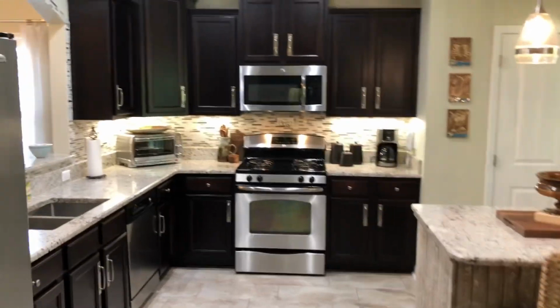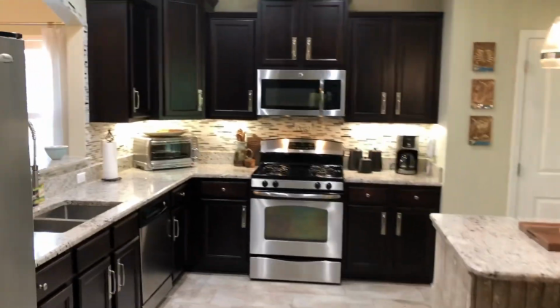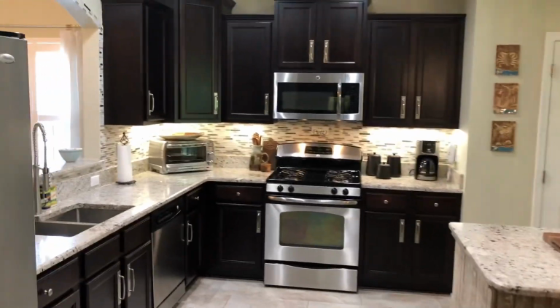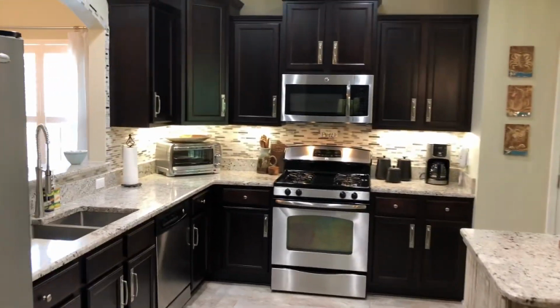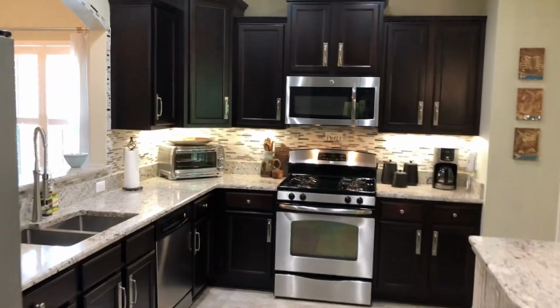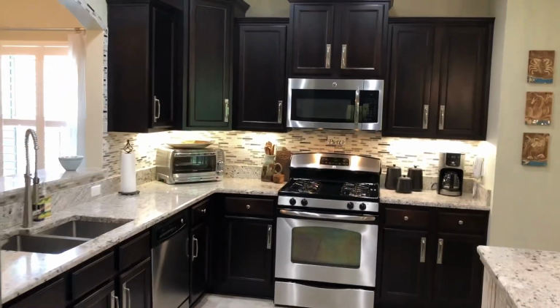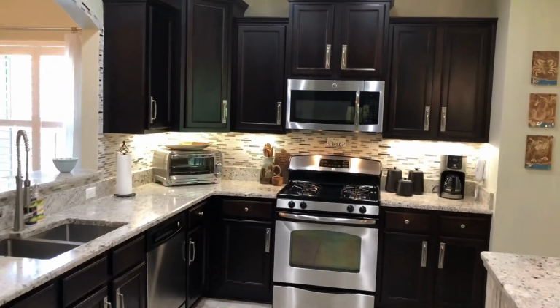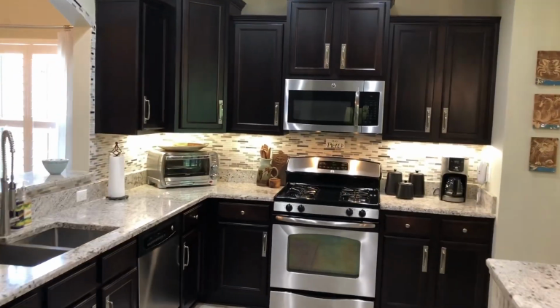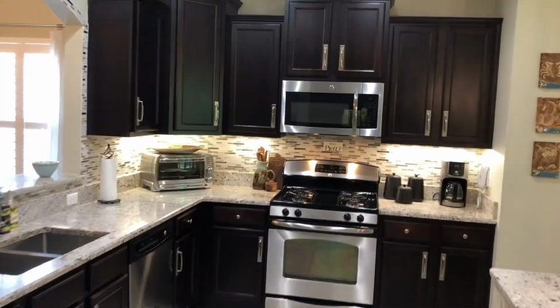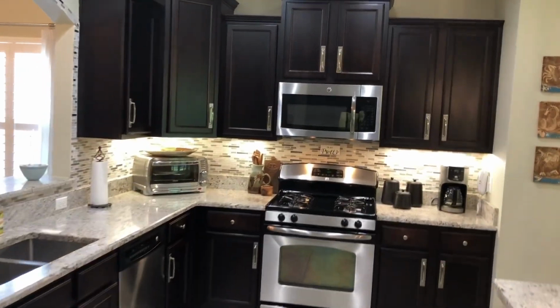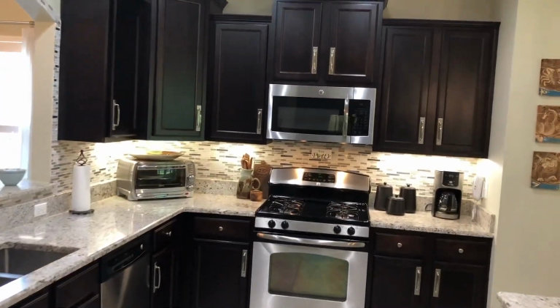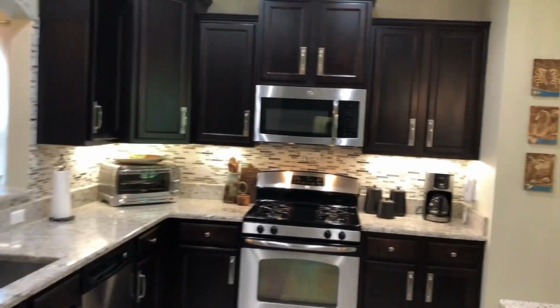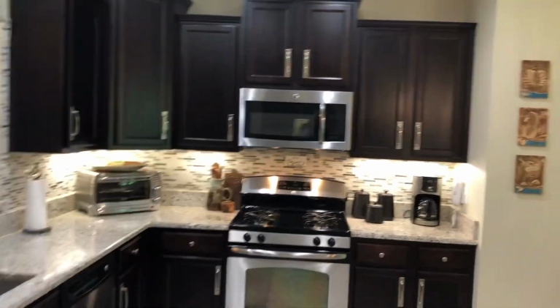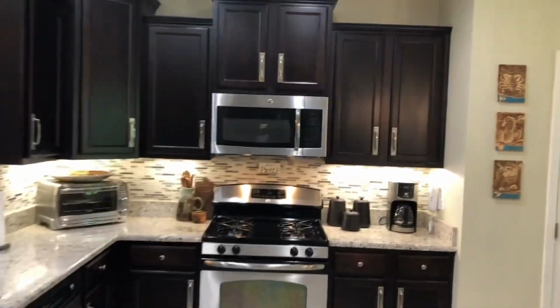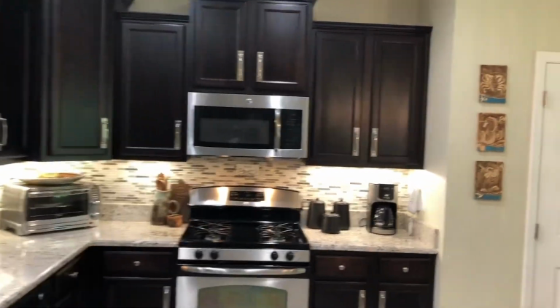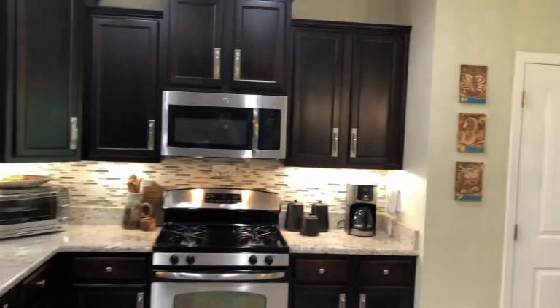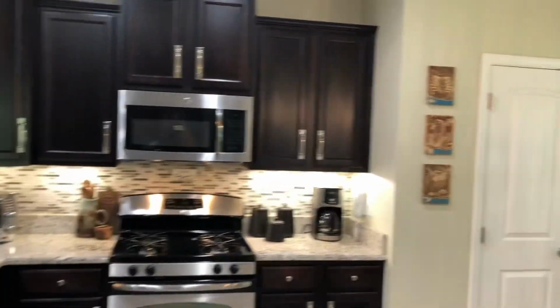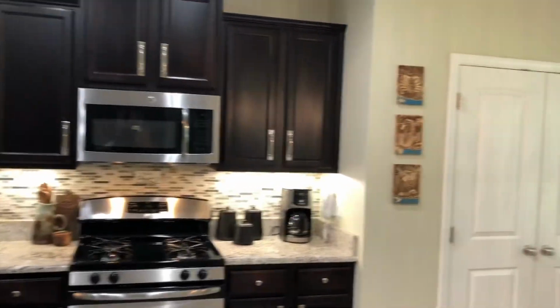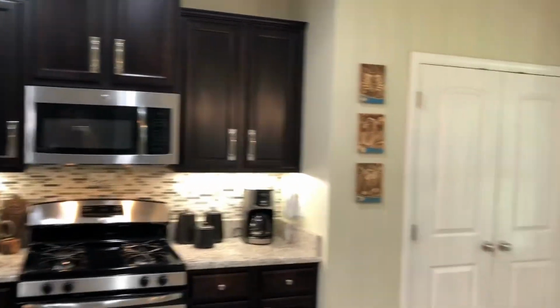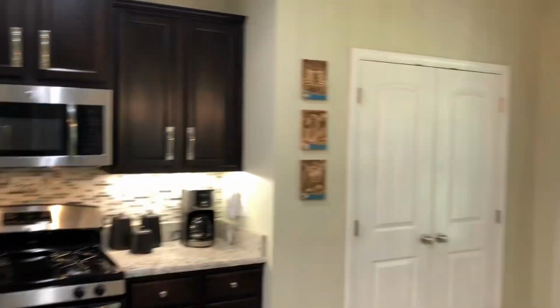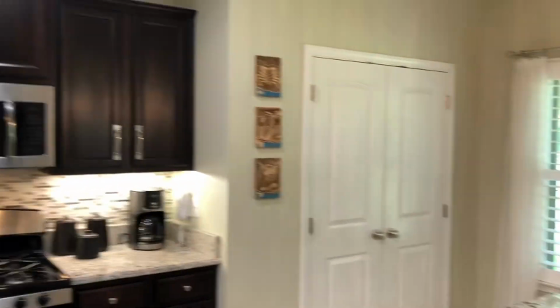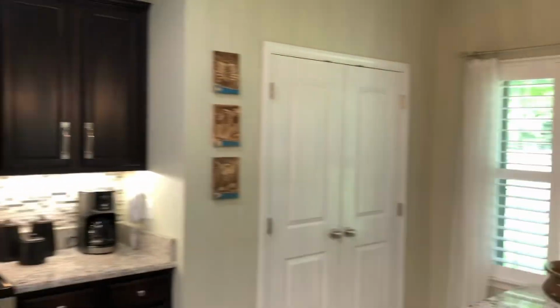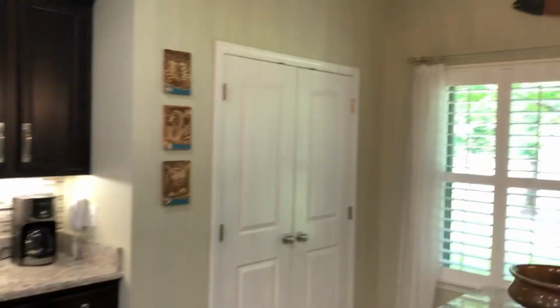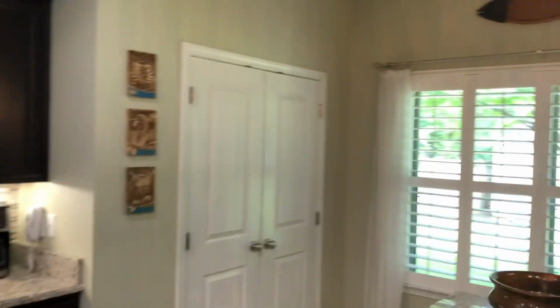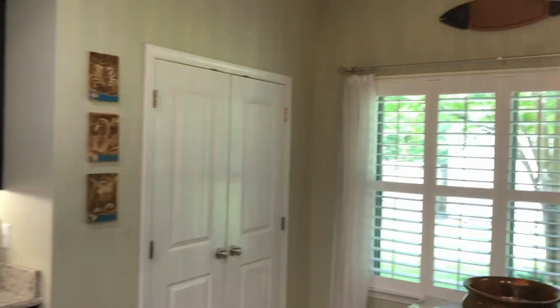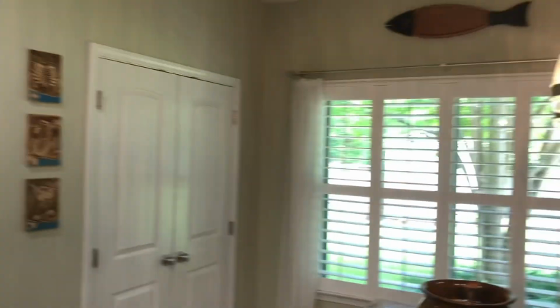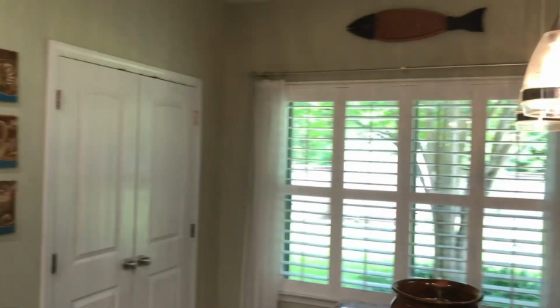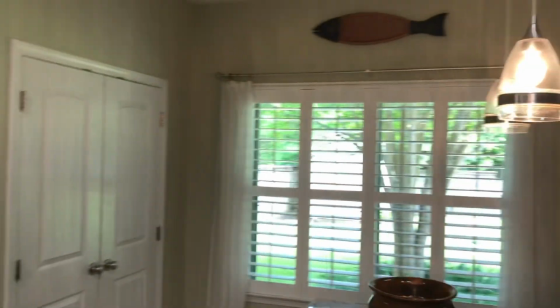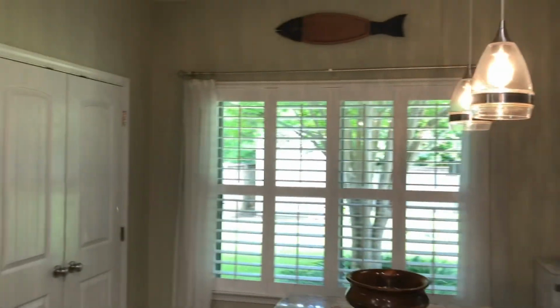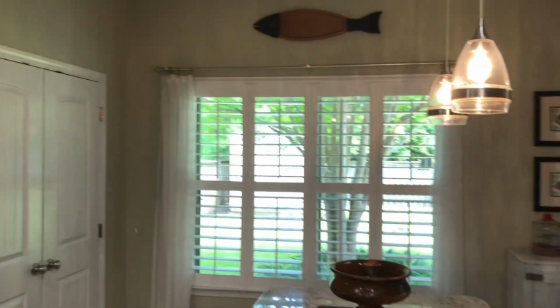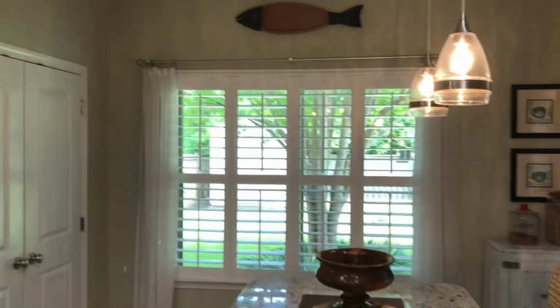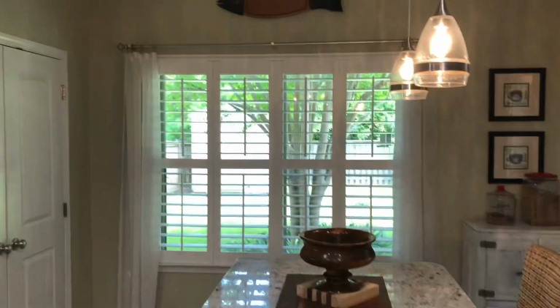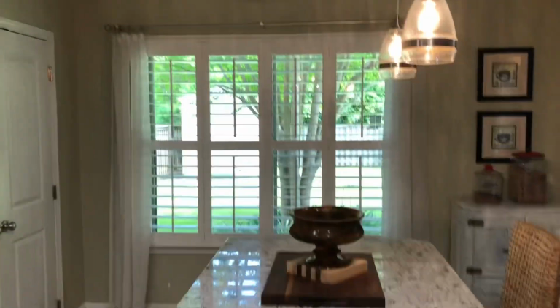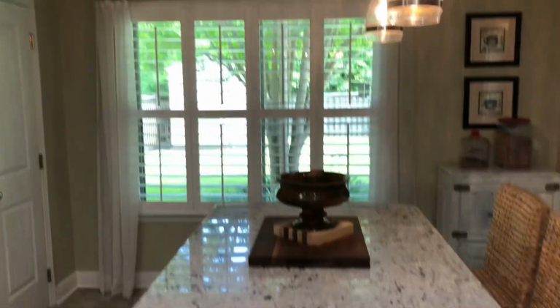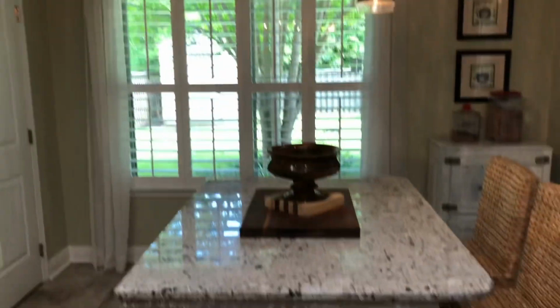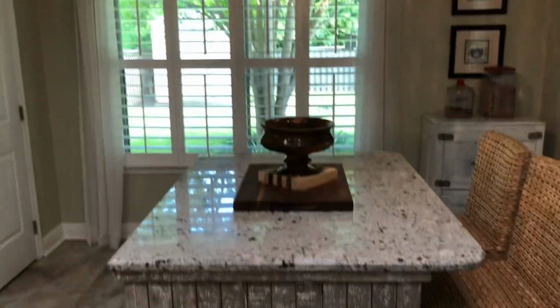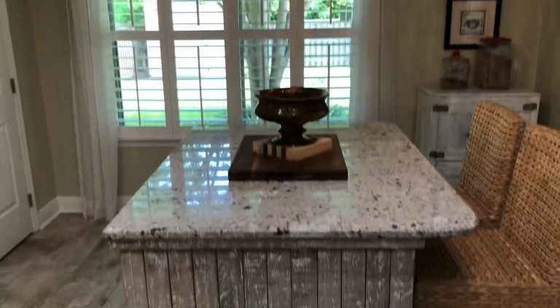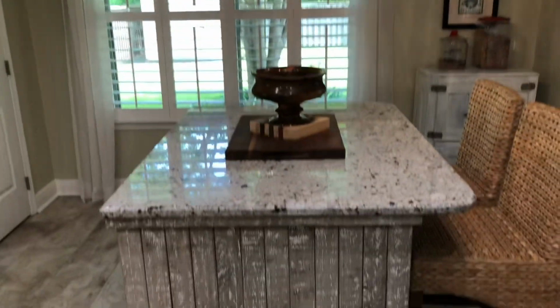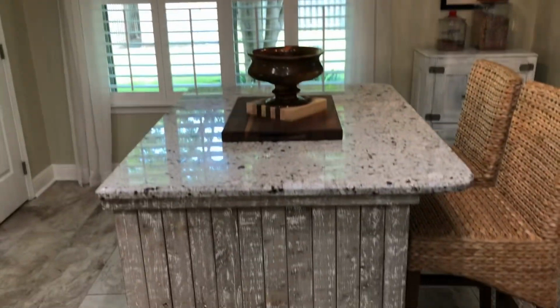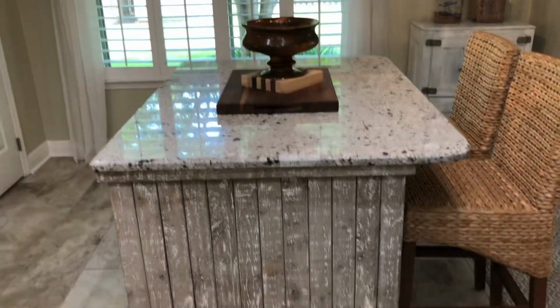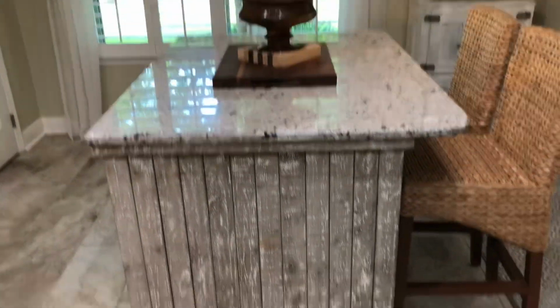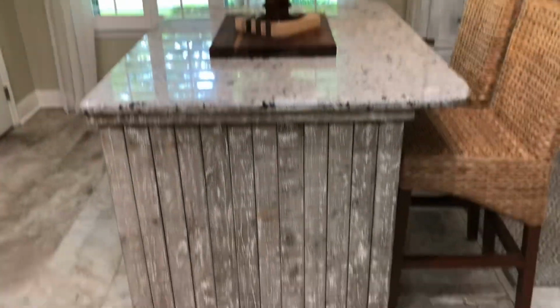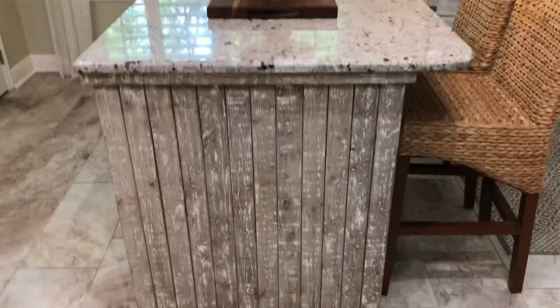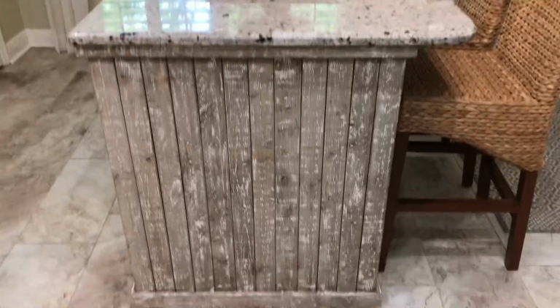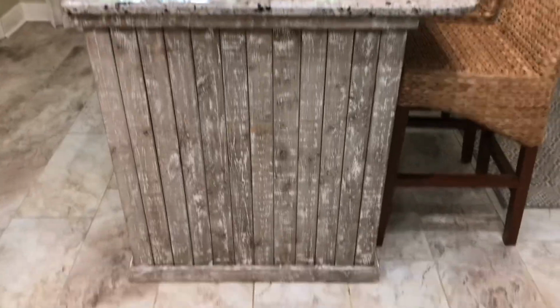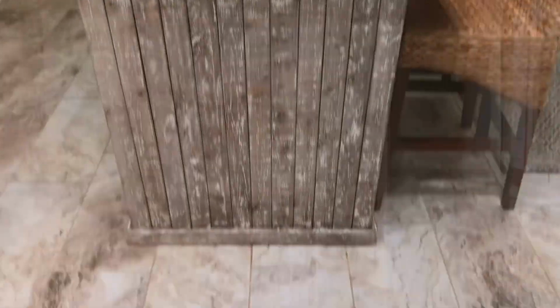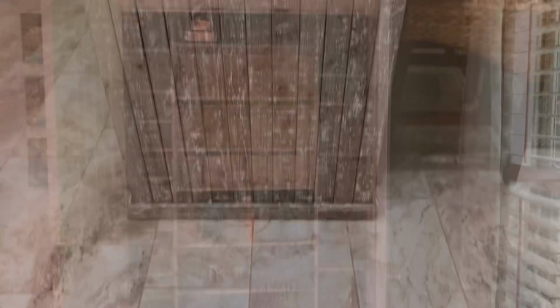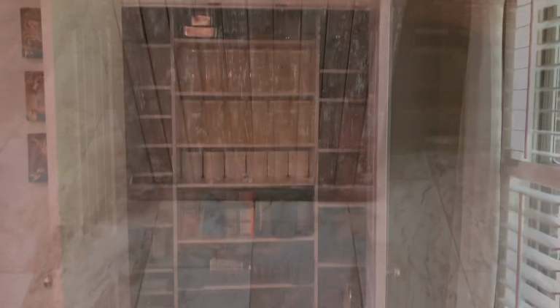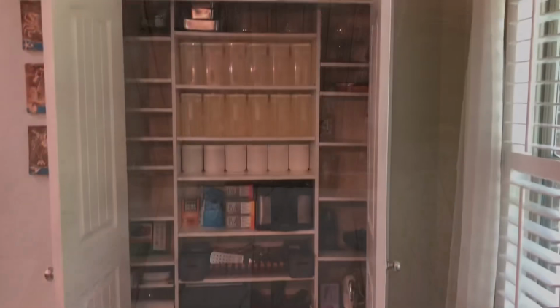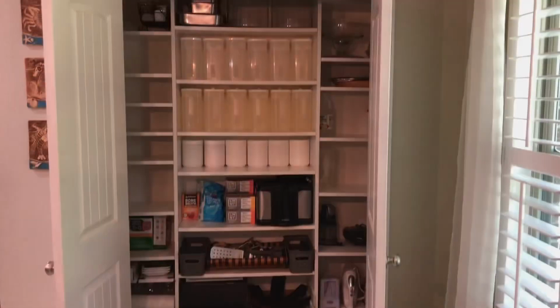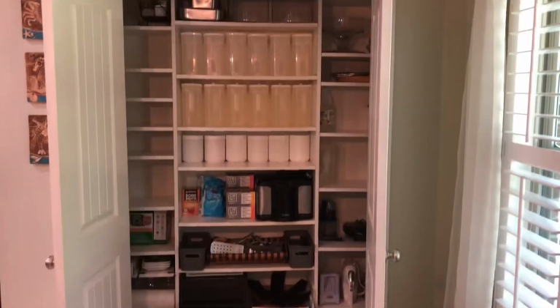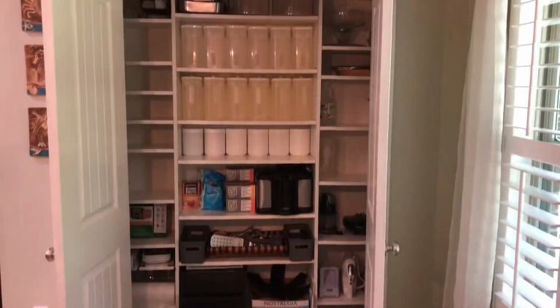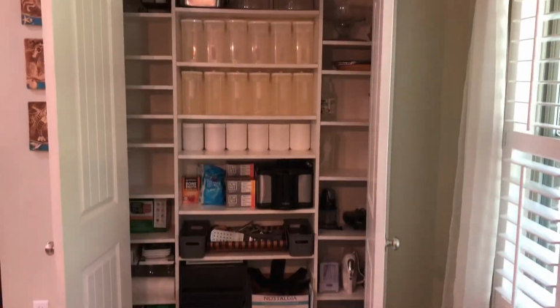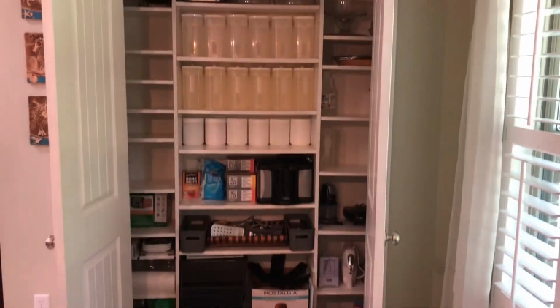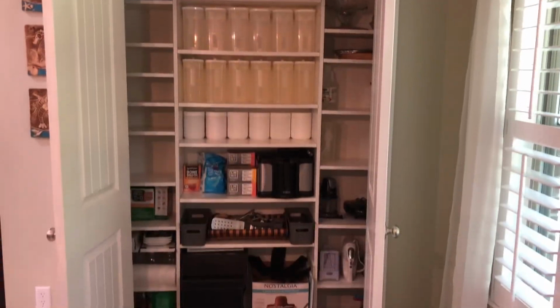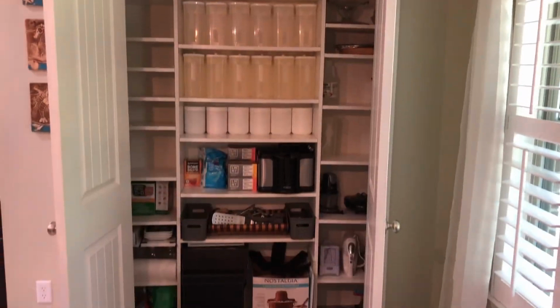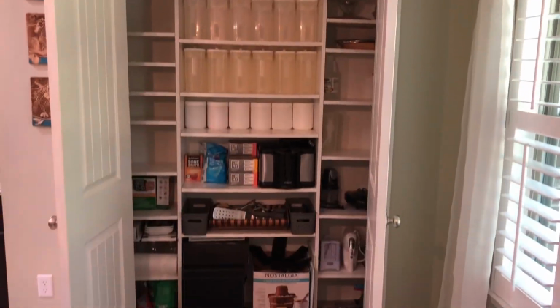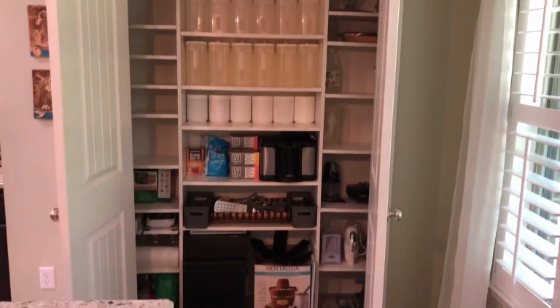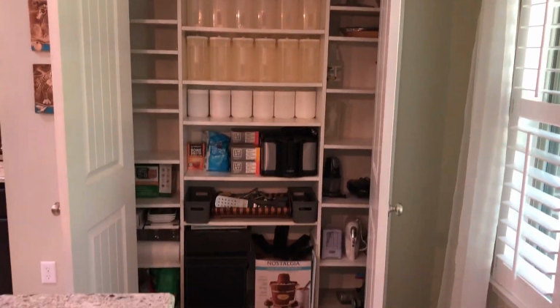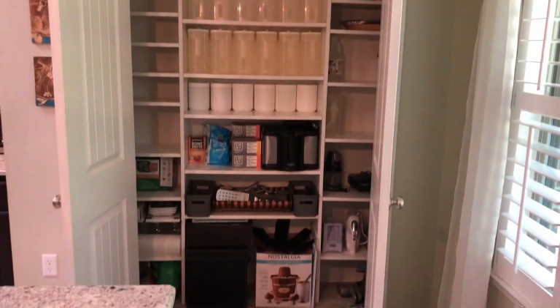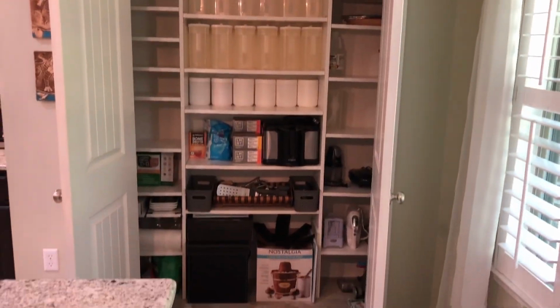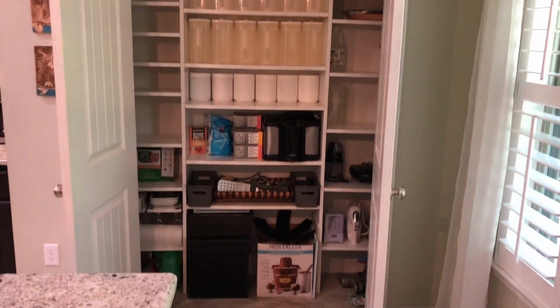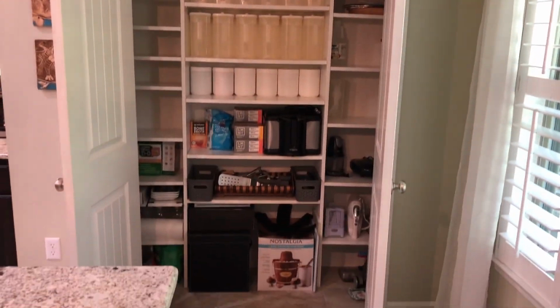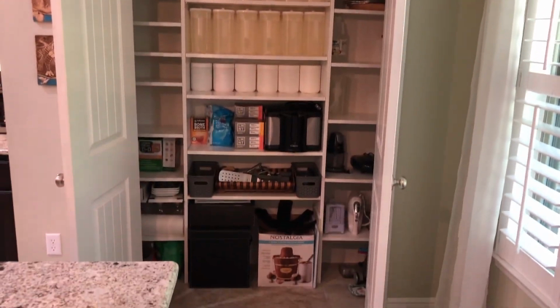The kitchen is equipped with a gas range, a beautiful island with lots of storage, and a pantry.